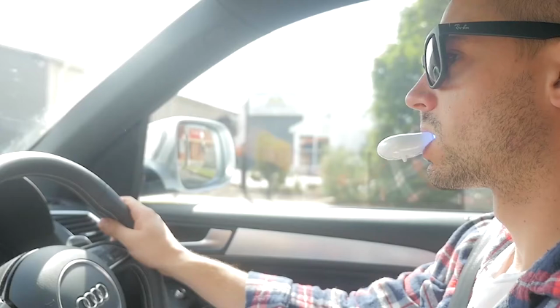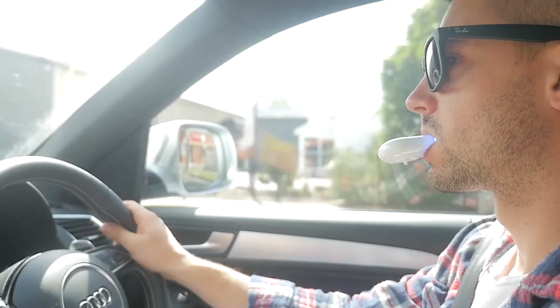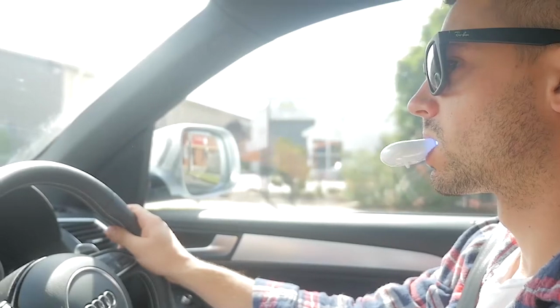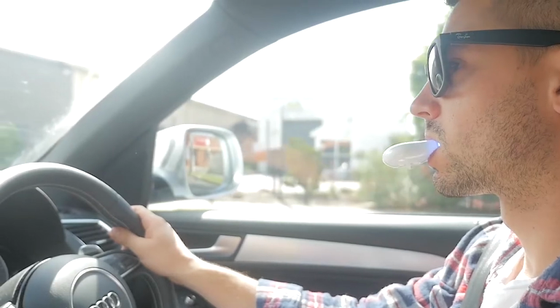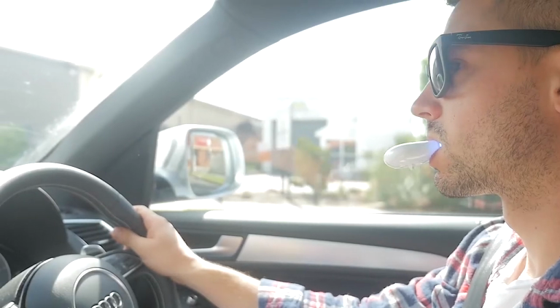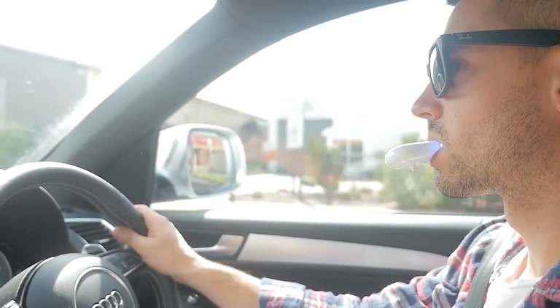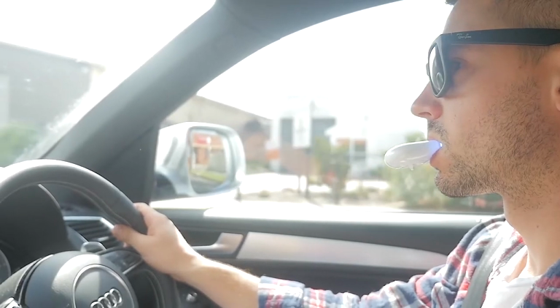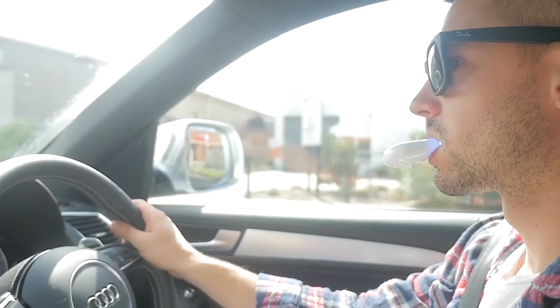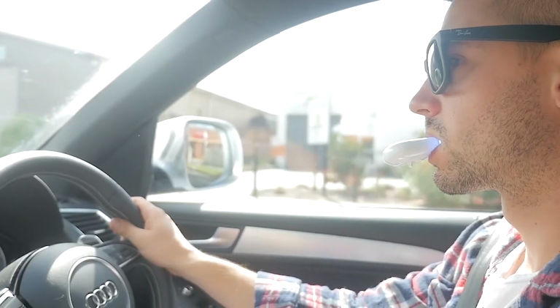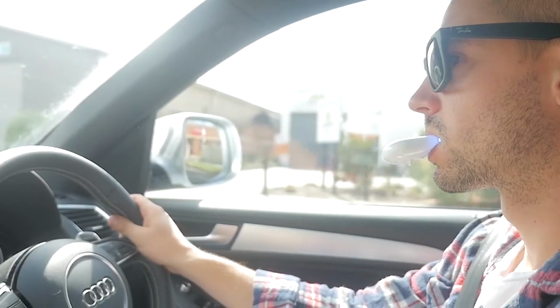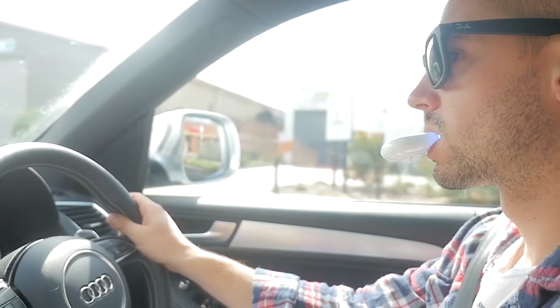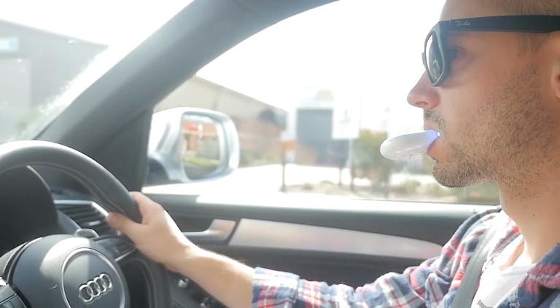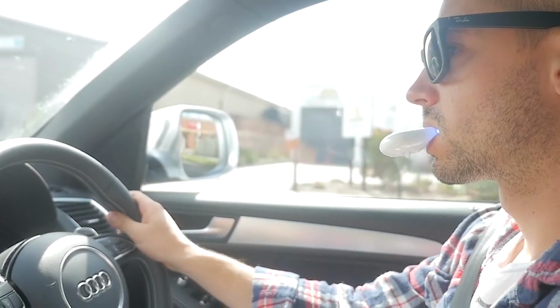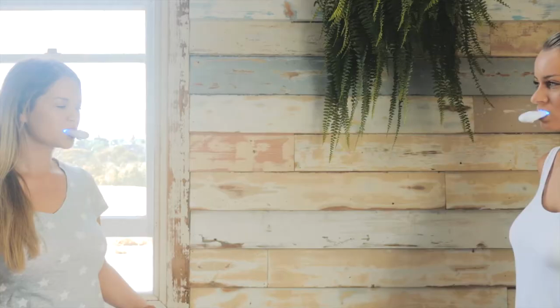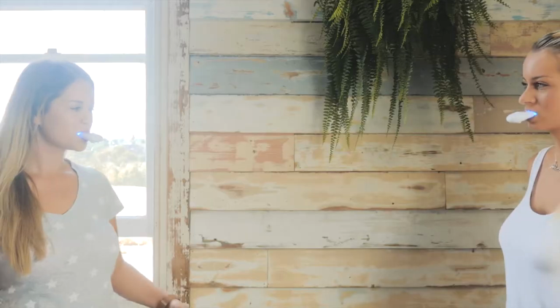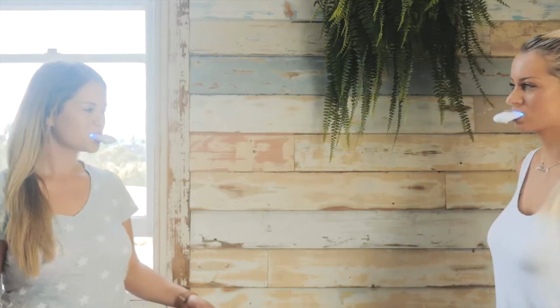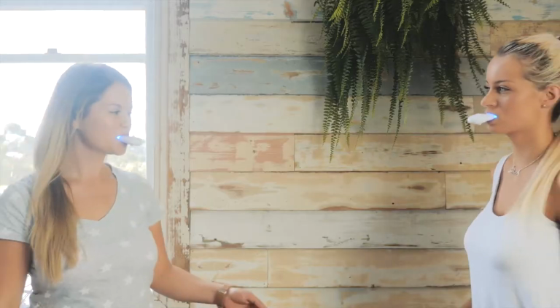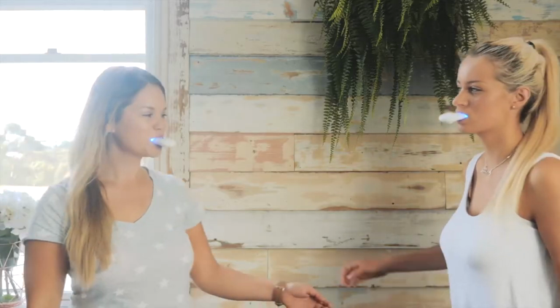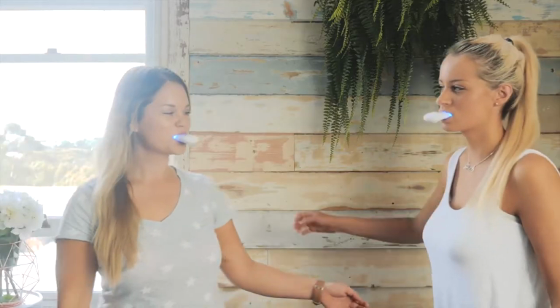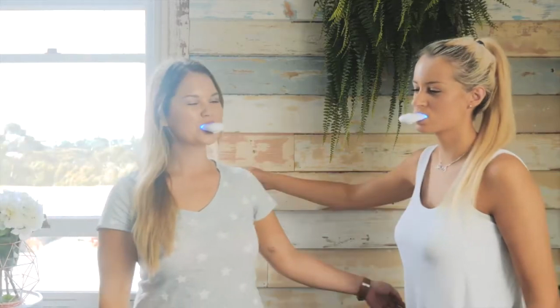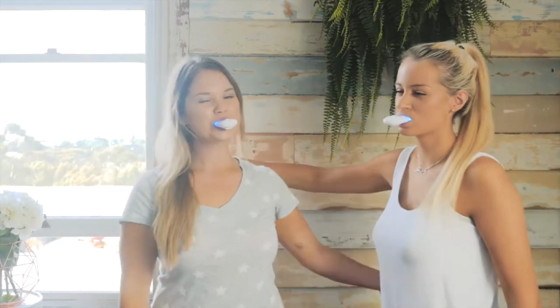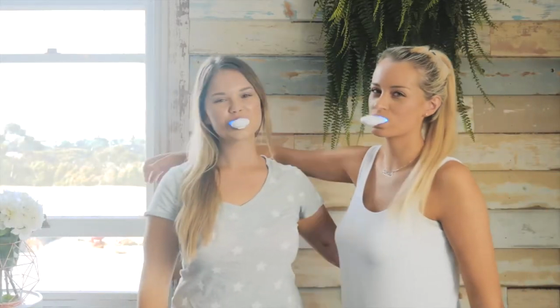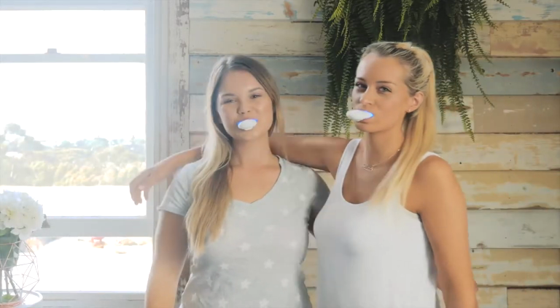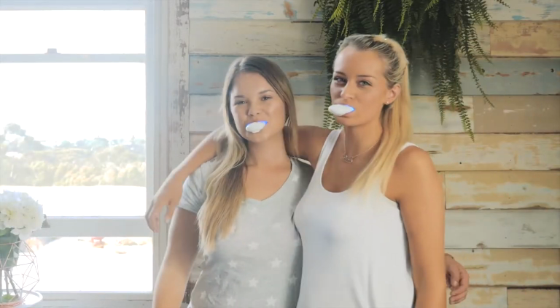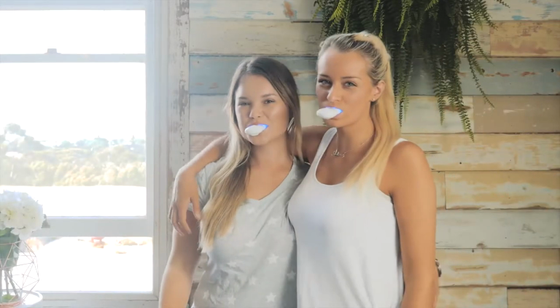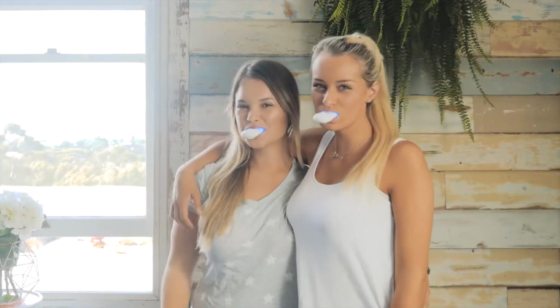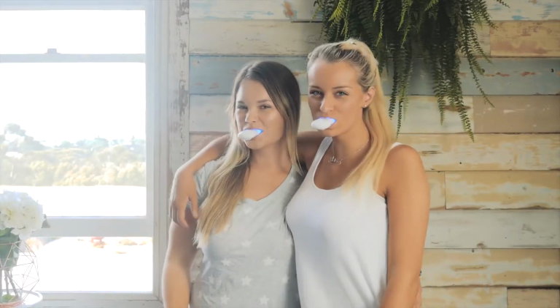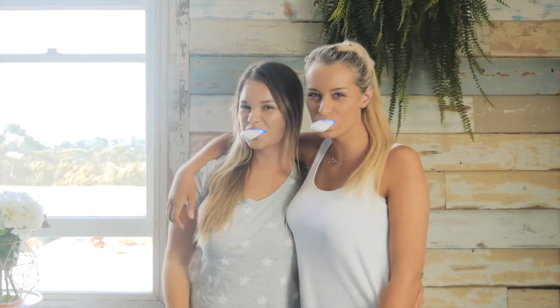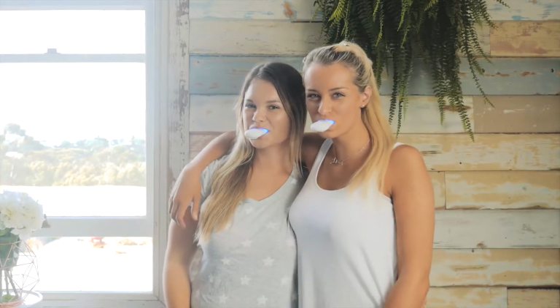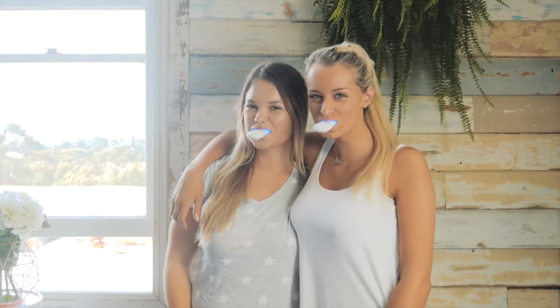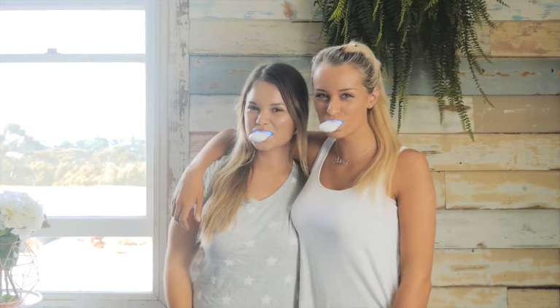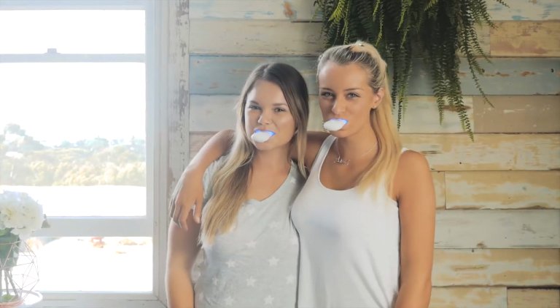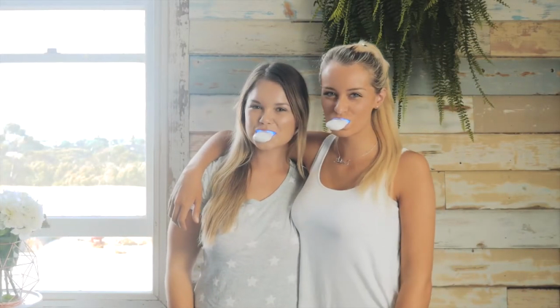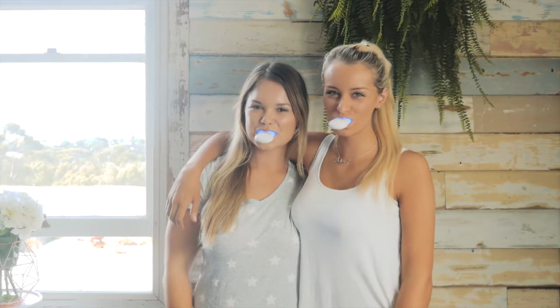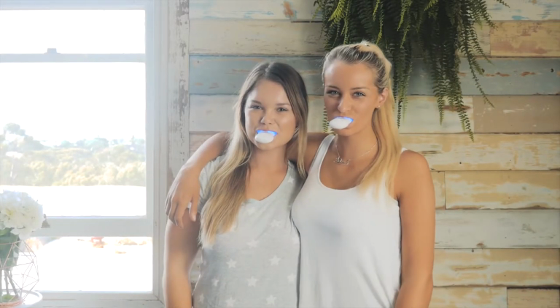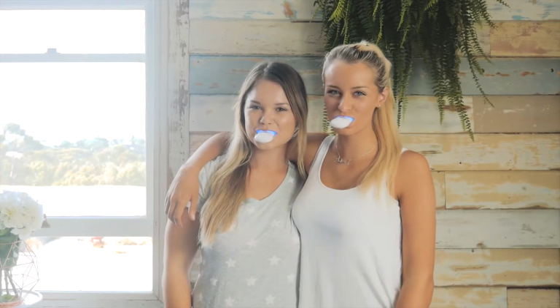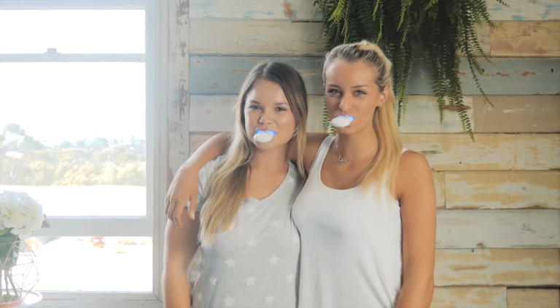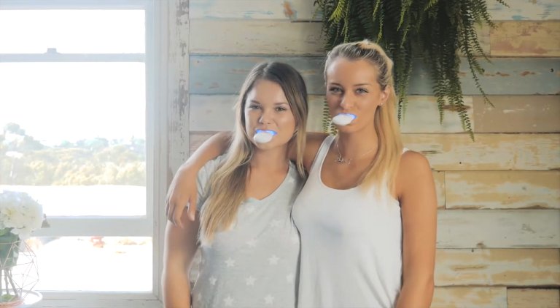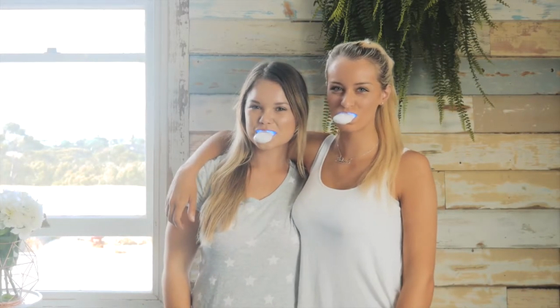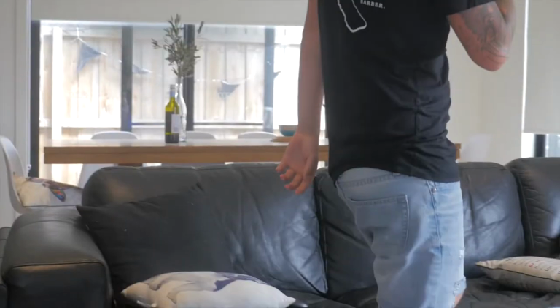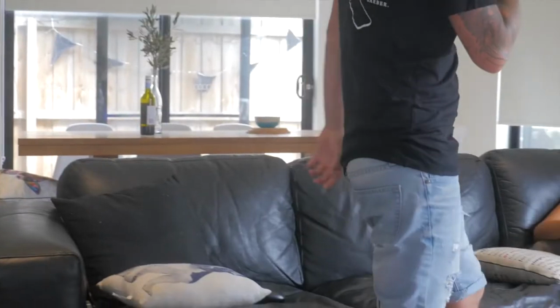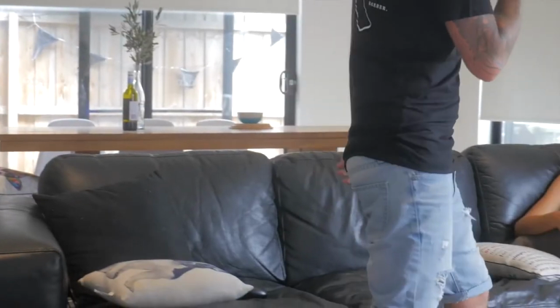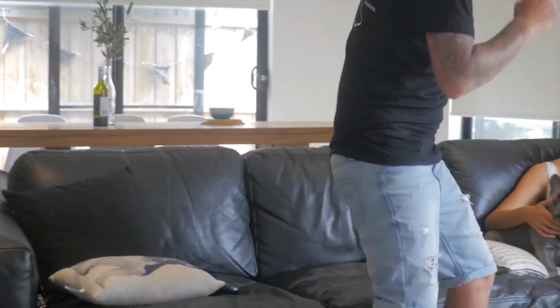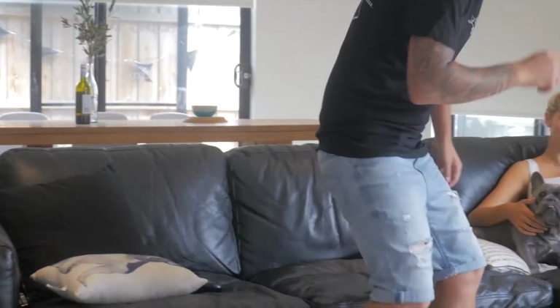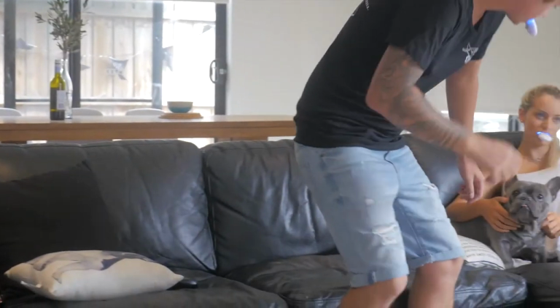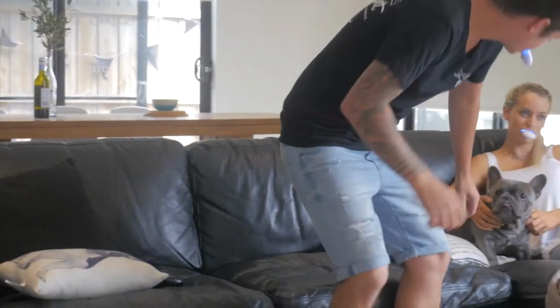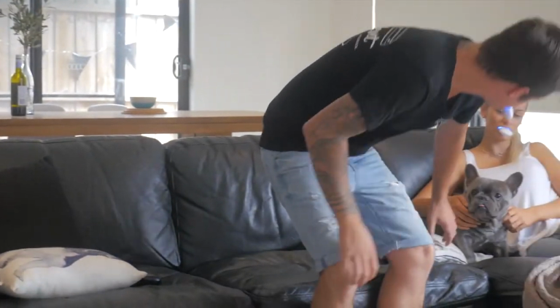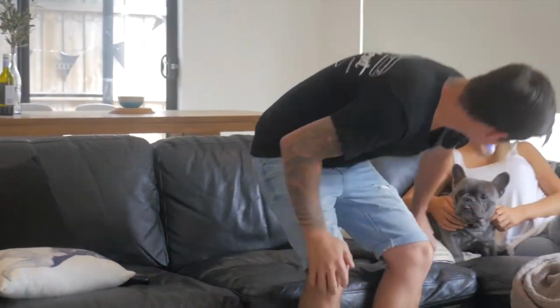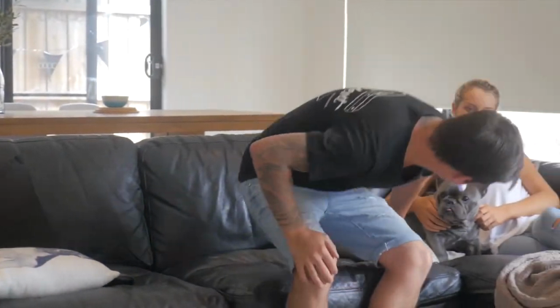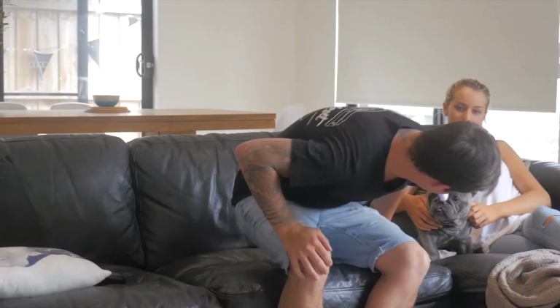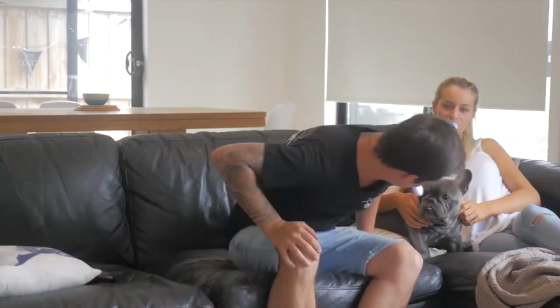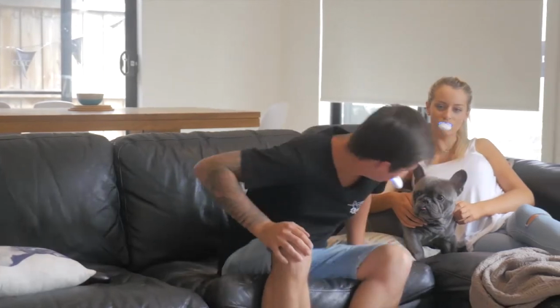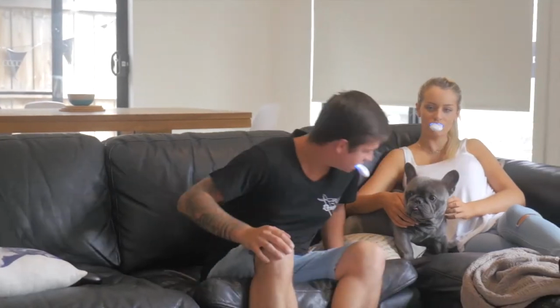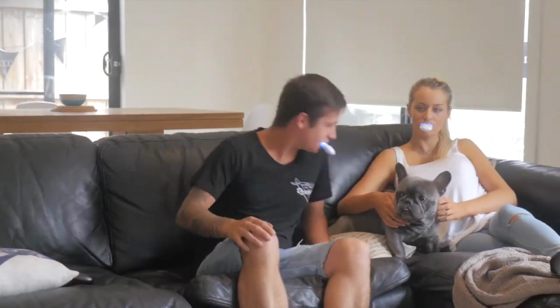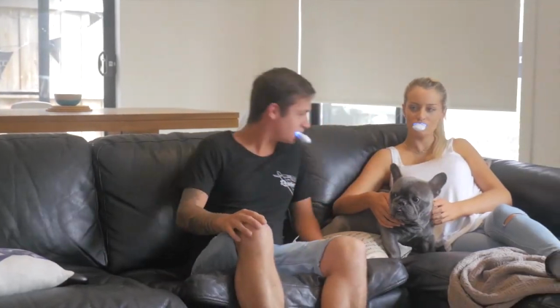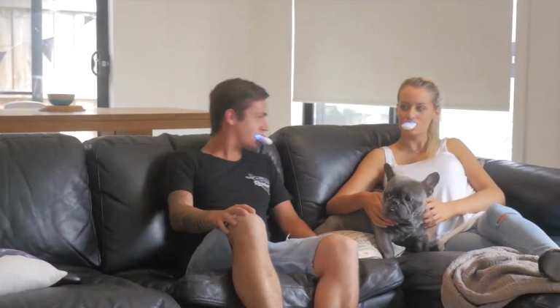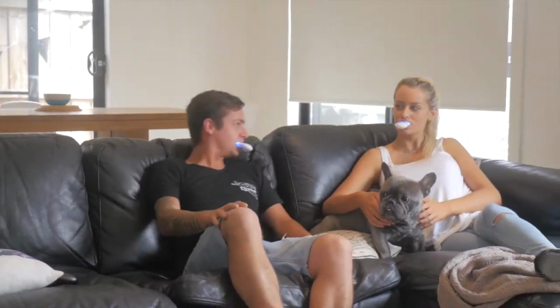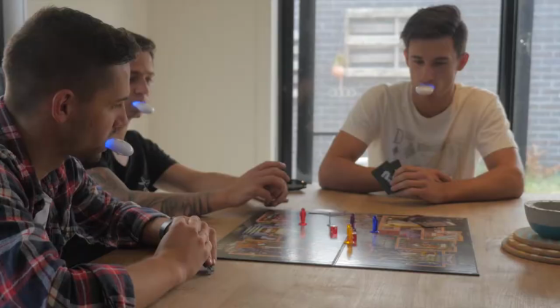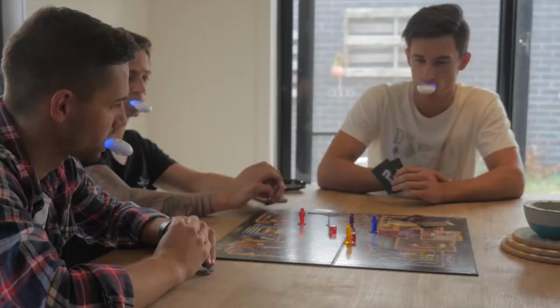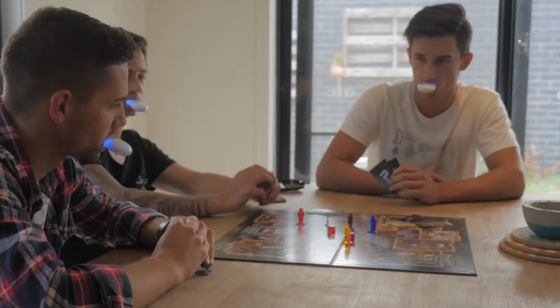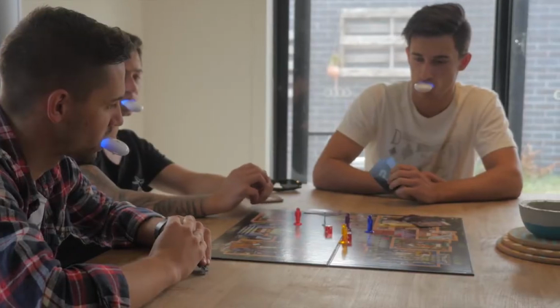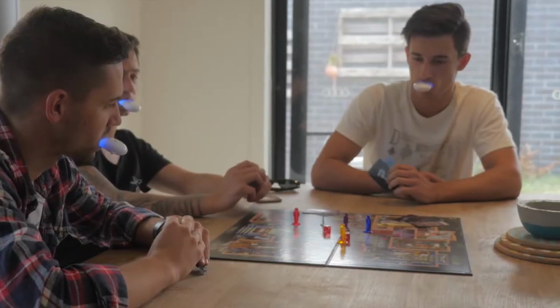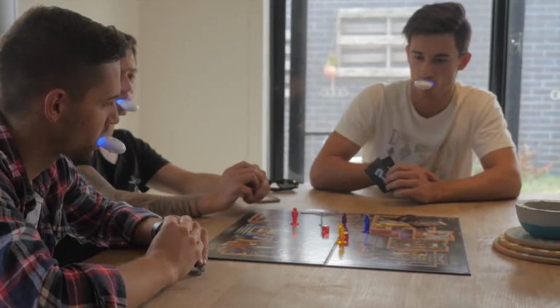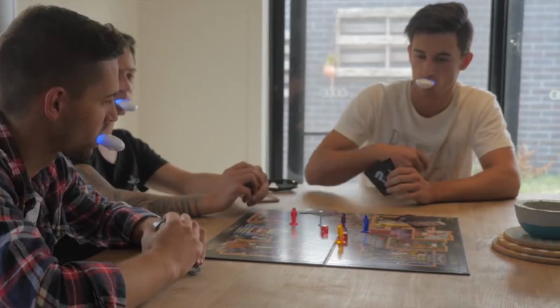Welcome to Pearly White's Teeth Whitening Kit. Today we're going to run step-by-step through how to whiten your teeth using our kit.